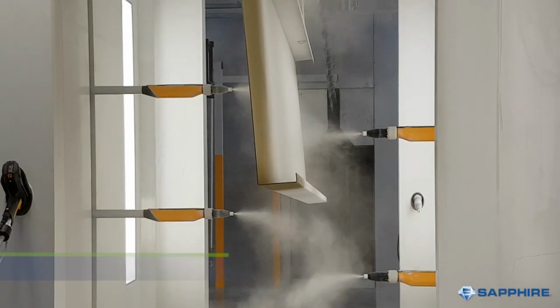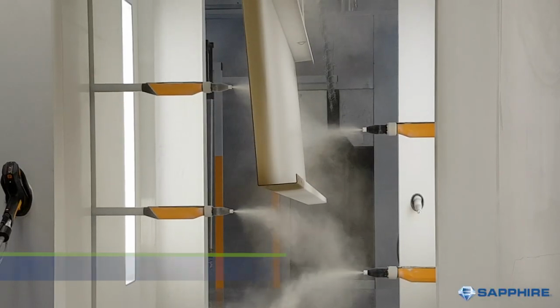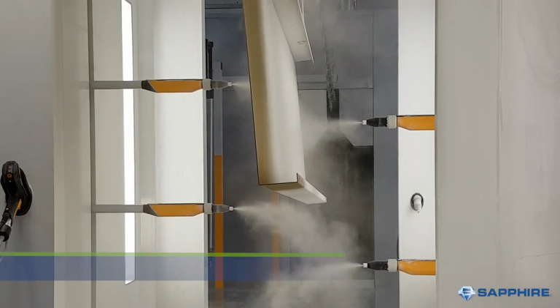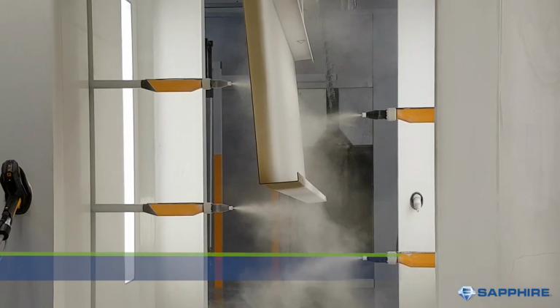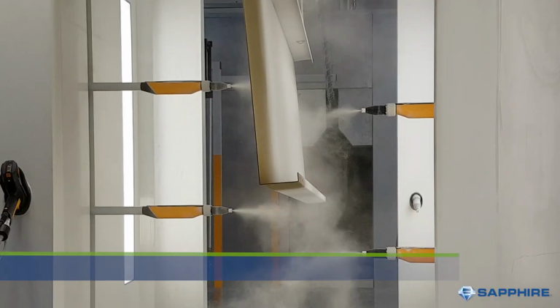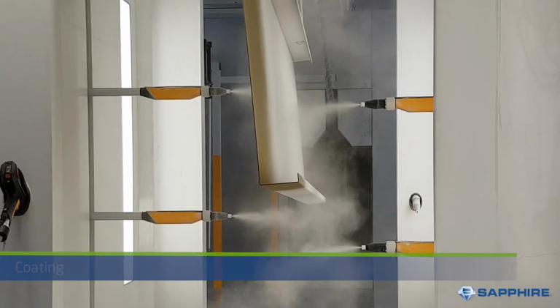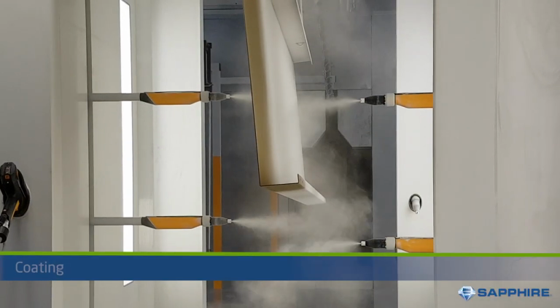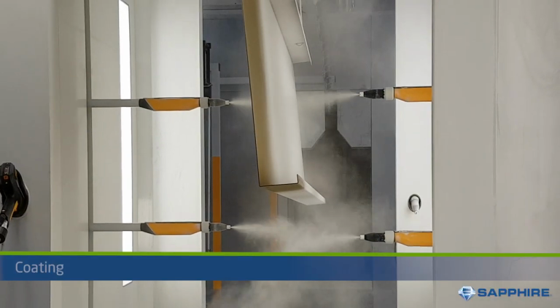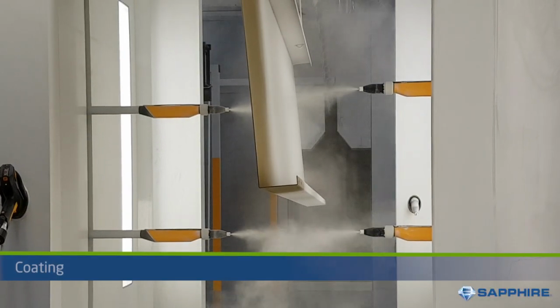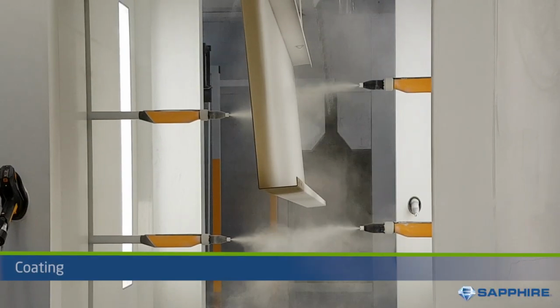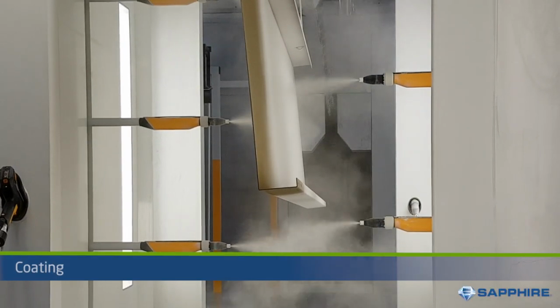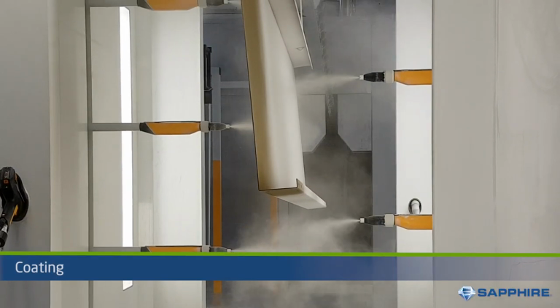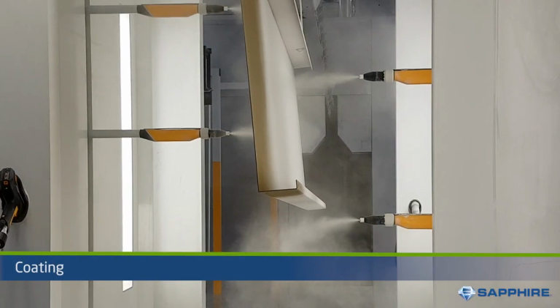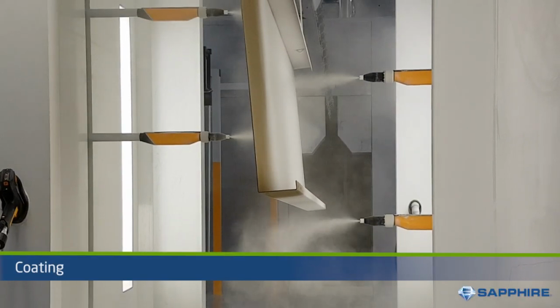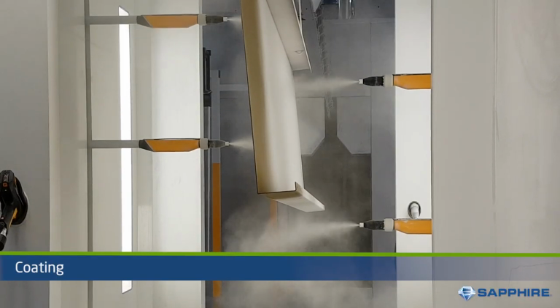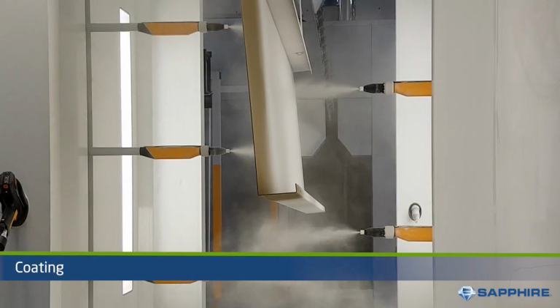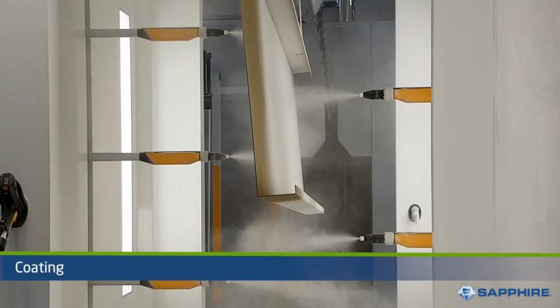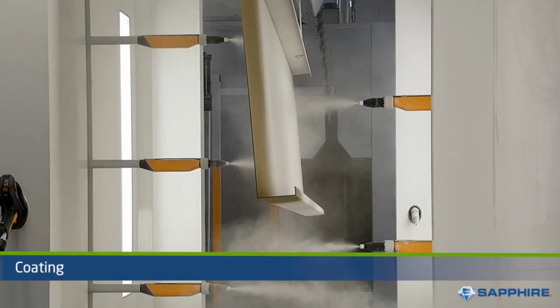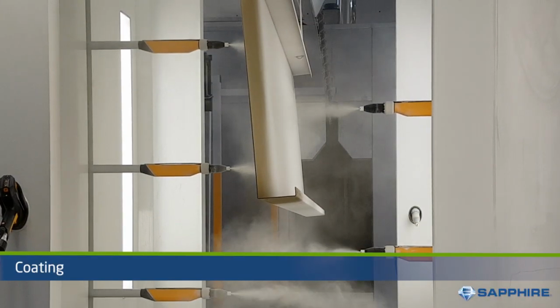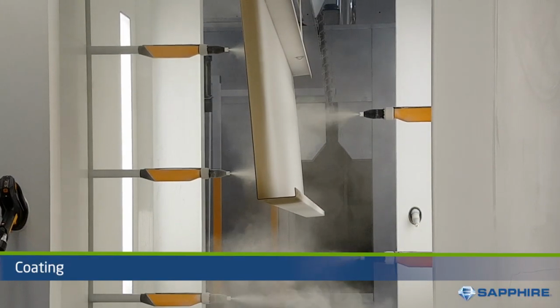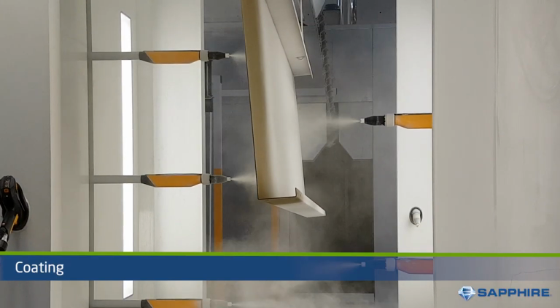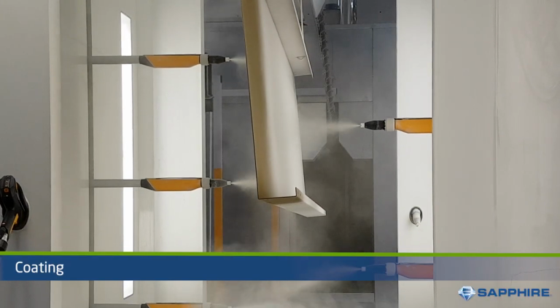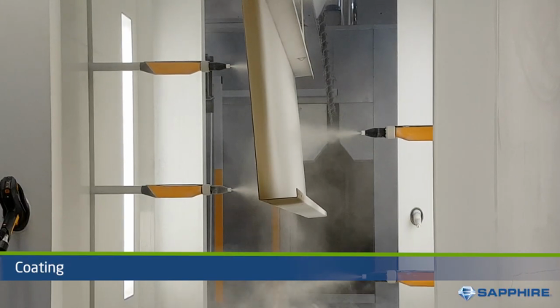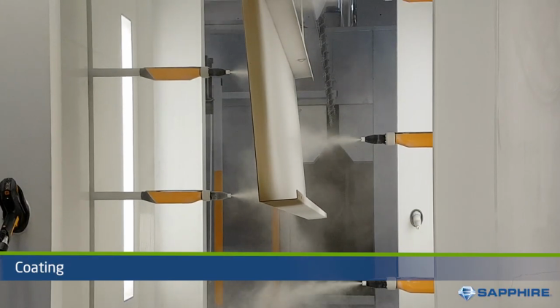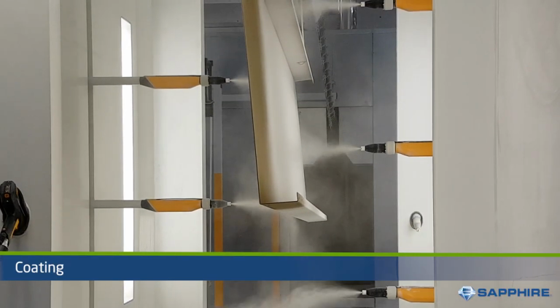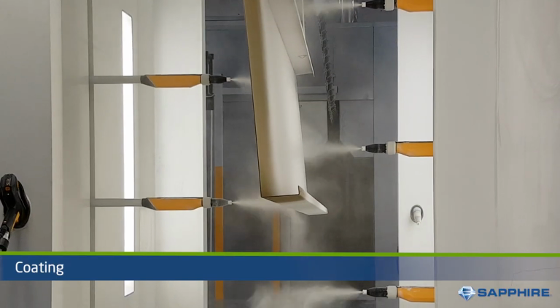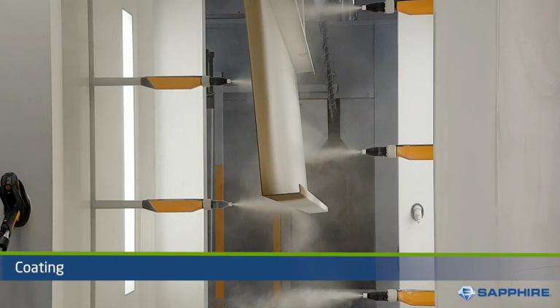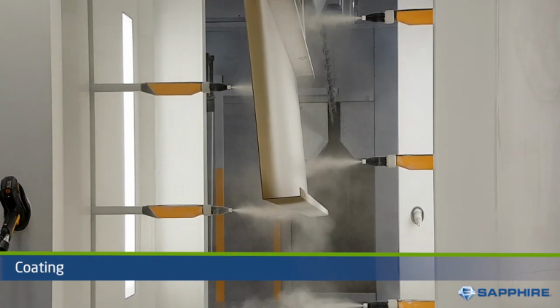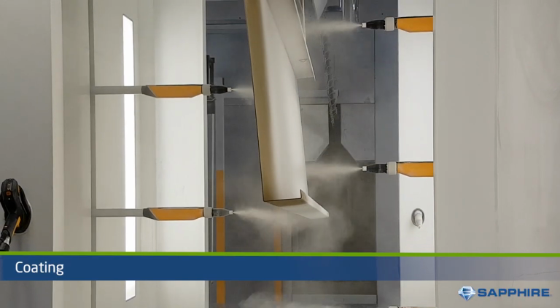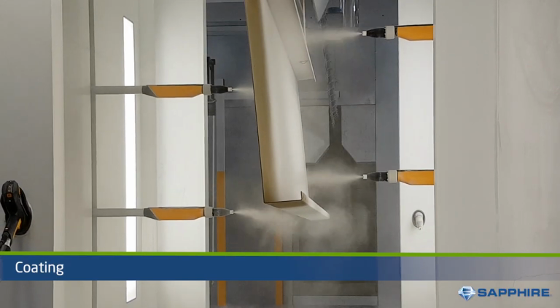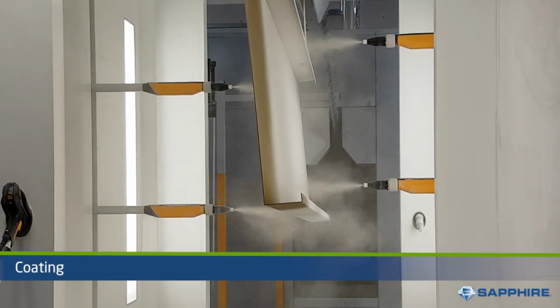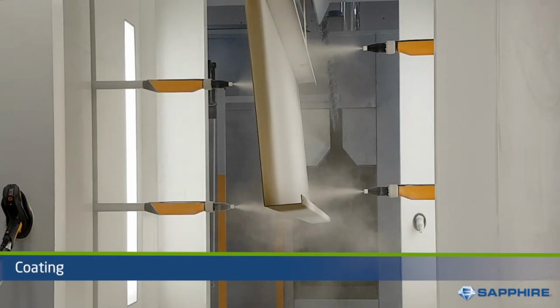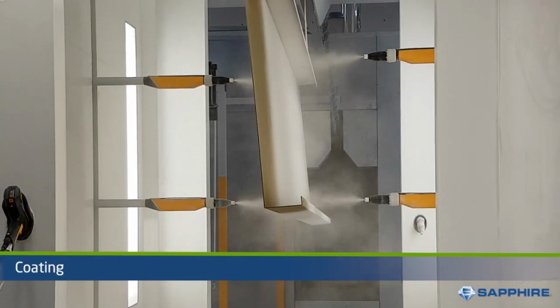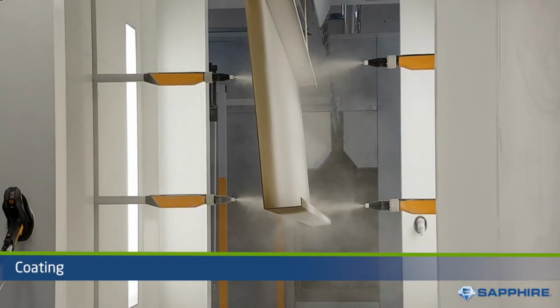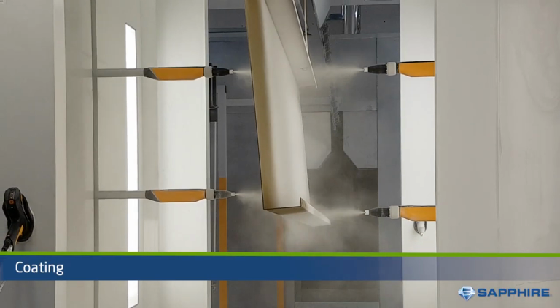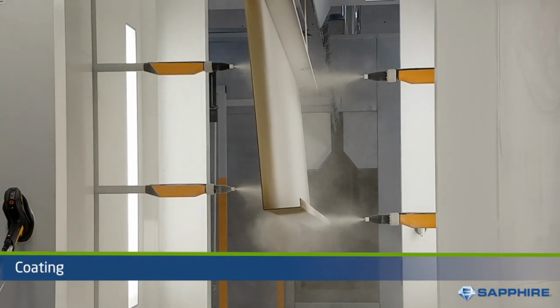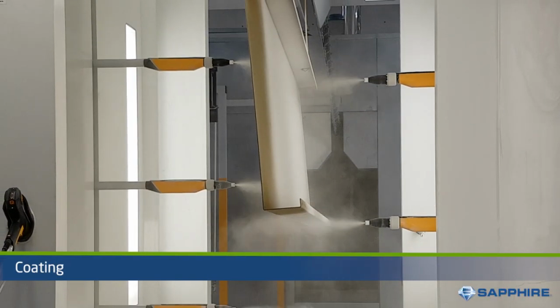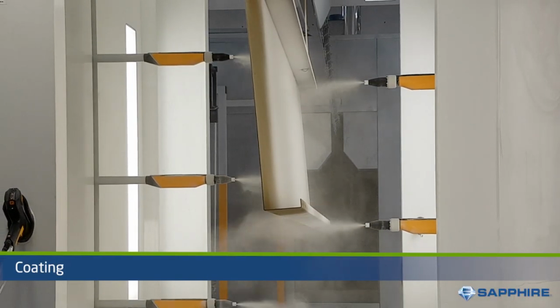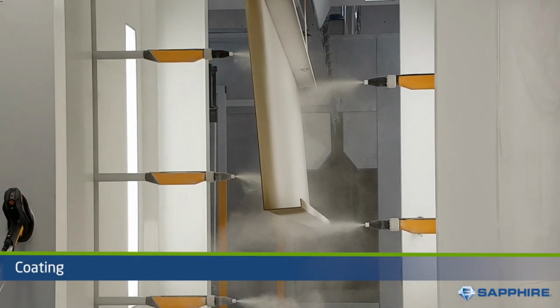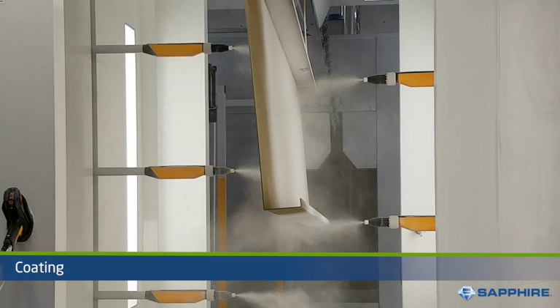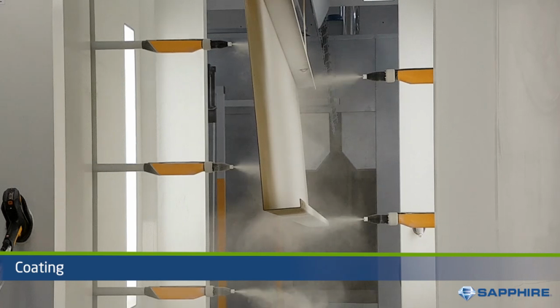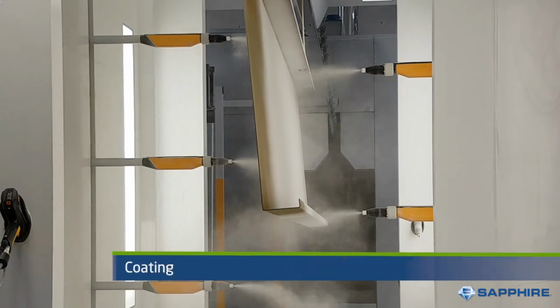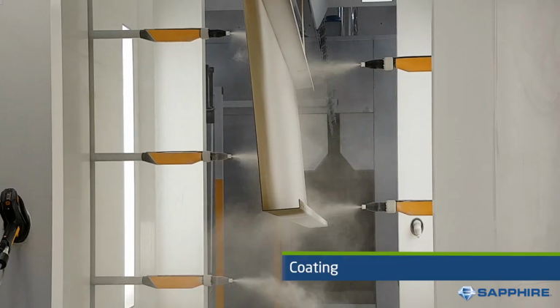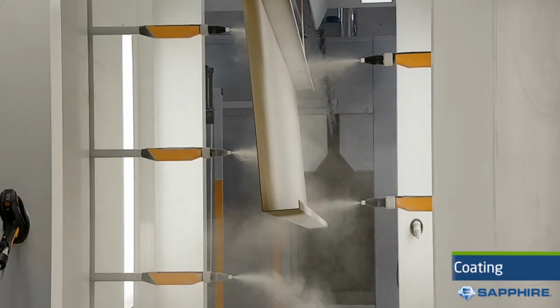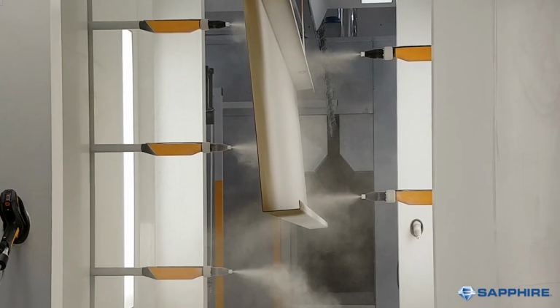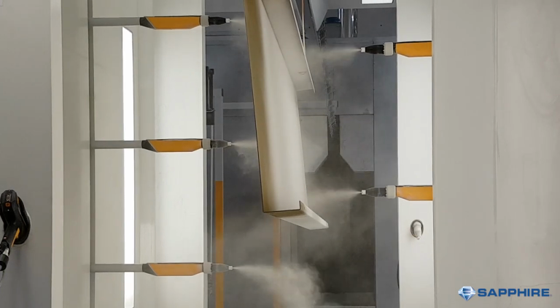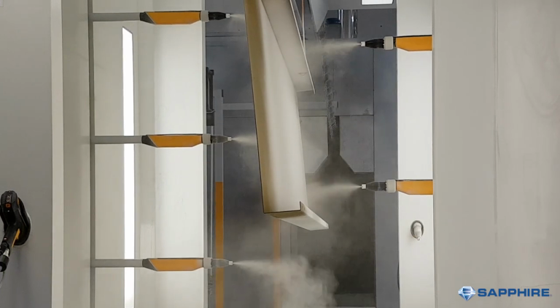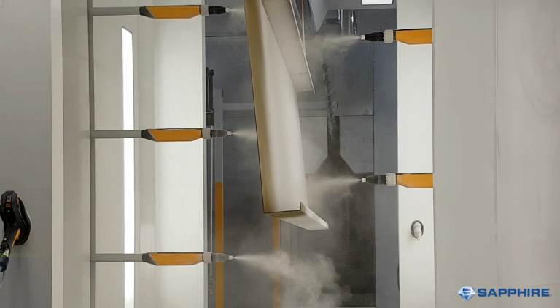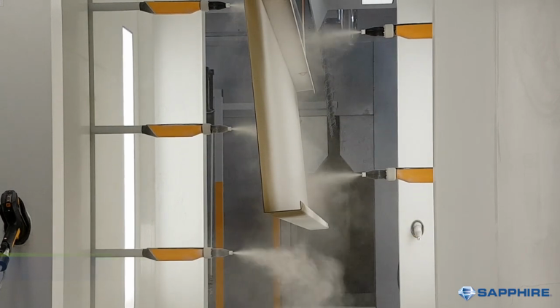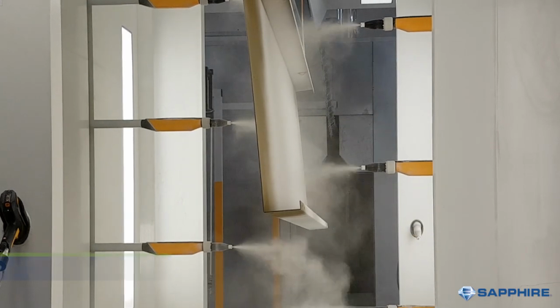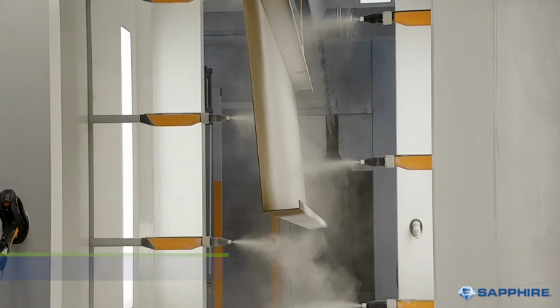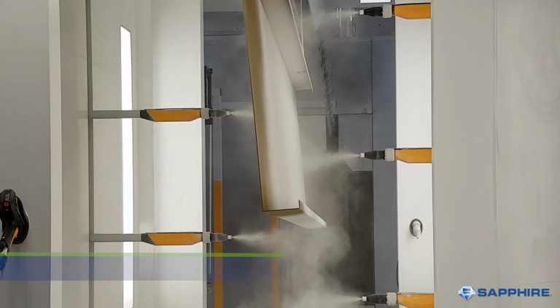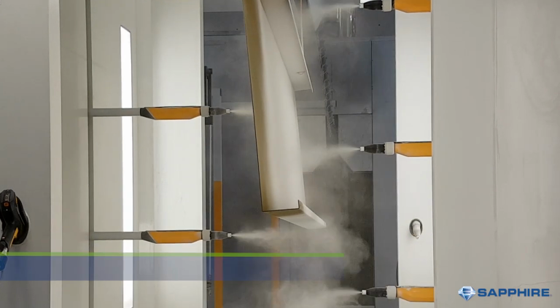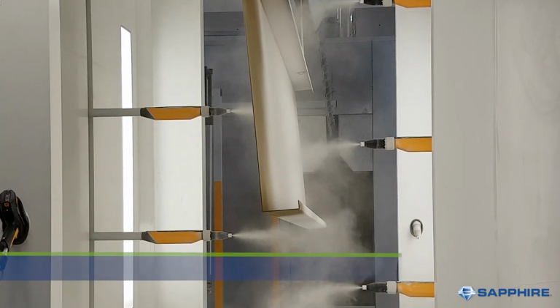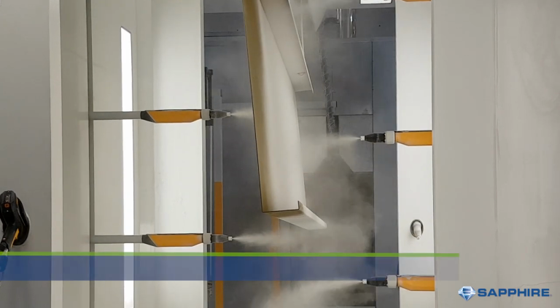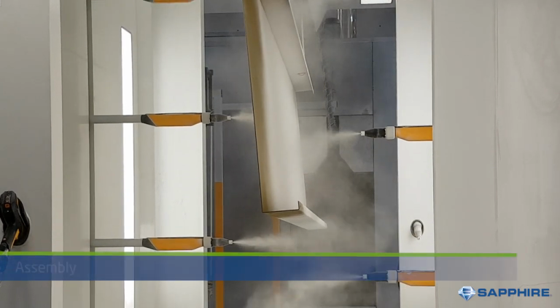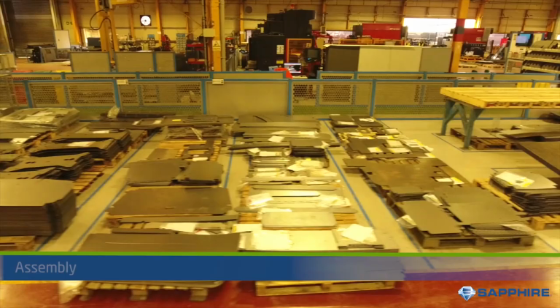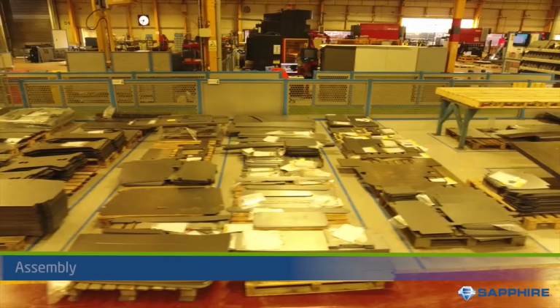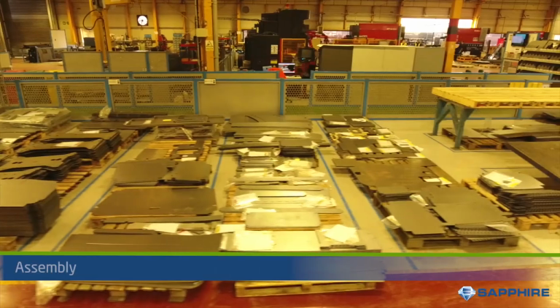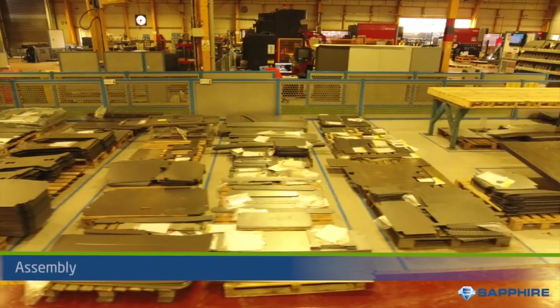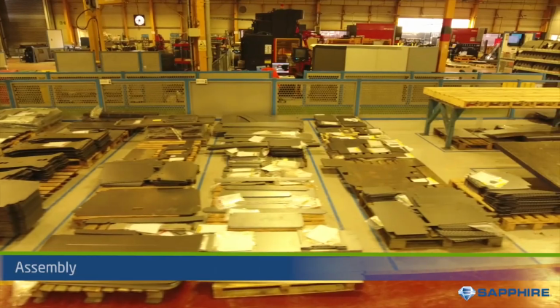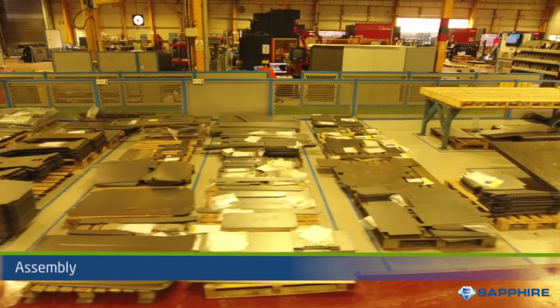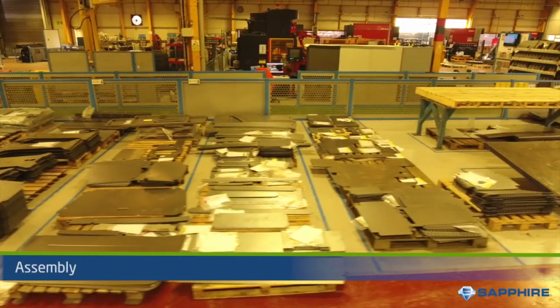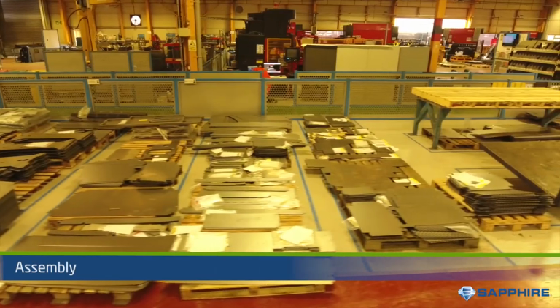Next, the materials are powder-coated after a multi-stage pre-treatment process. Once coated, assembly begins.